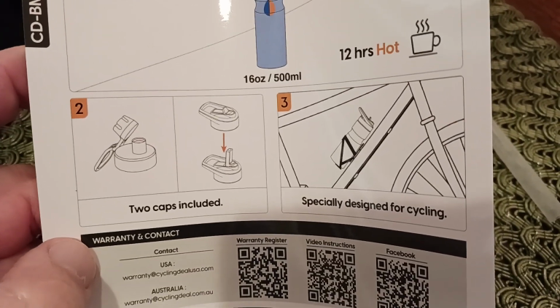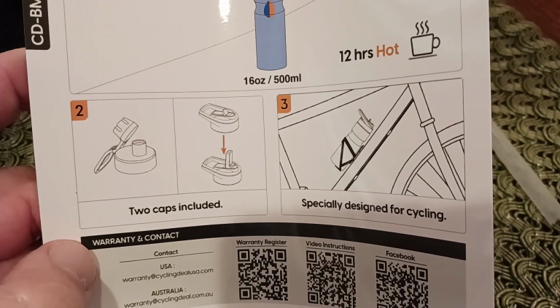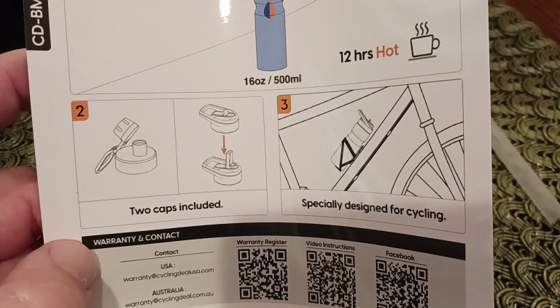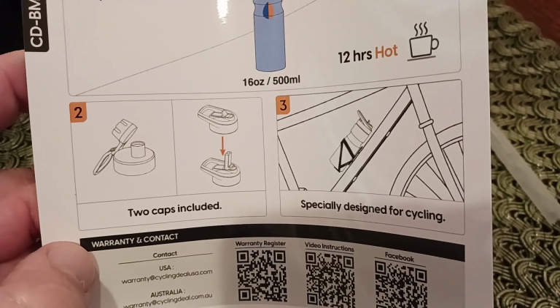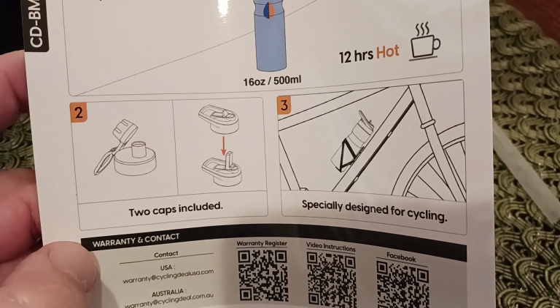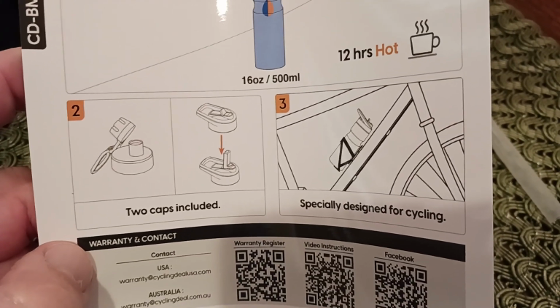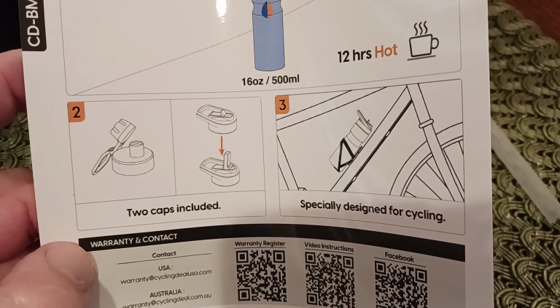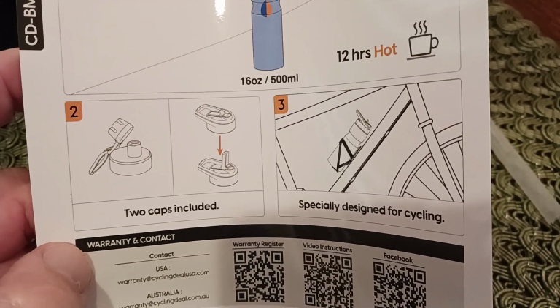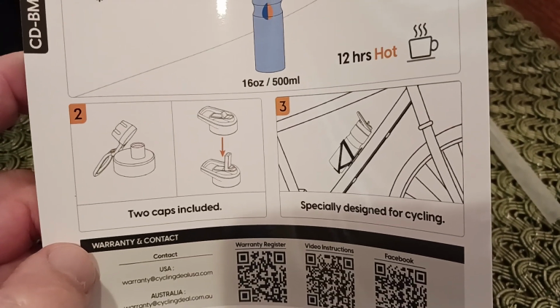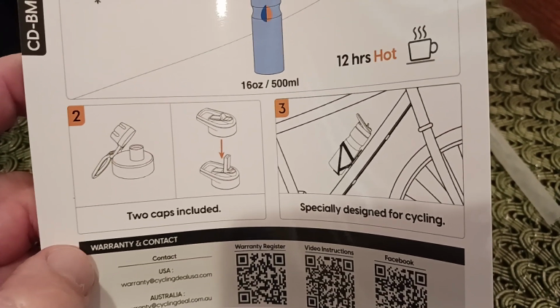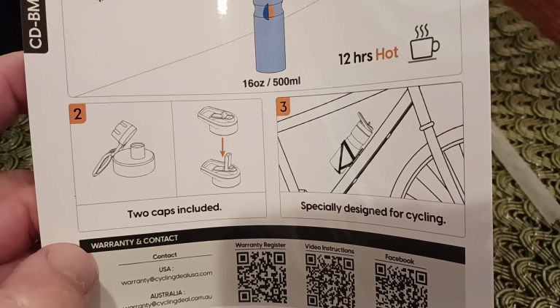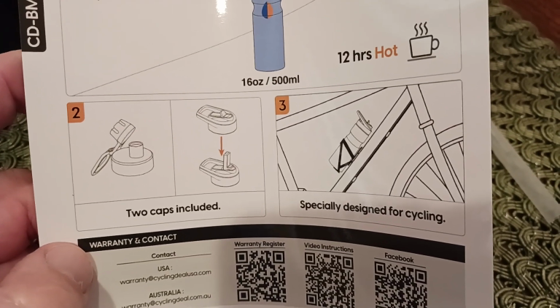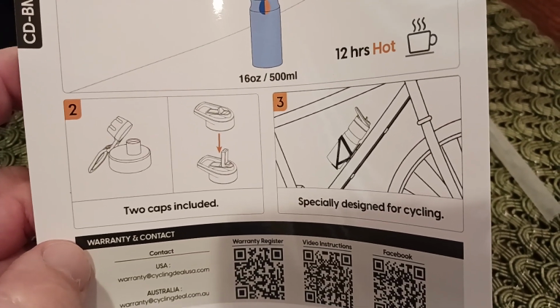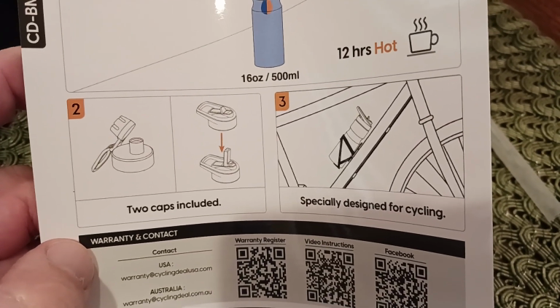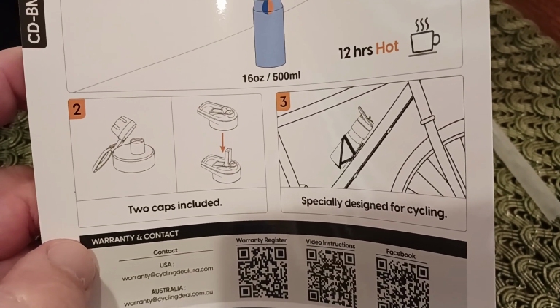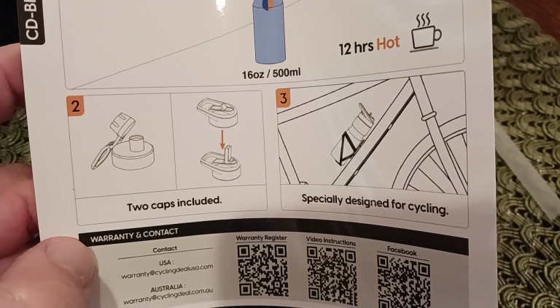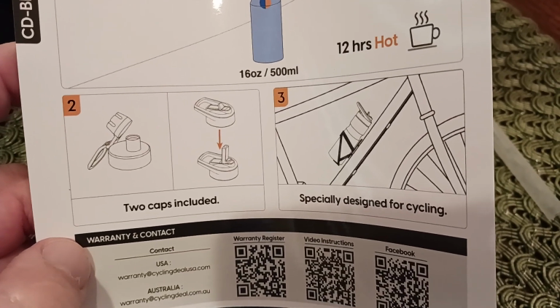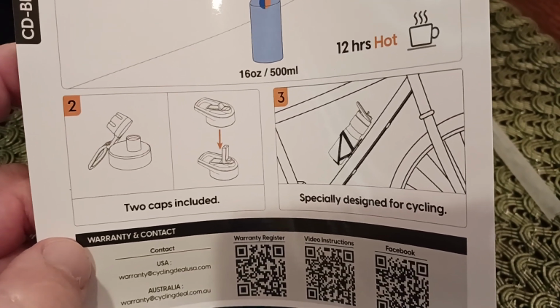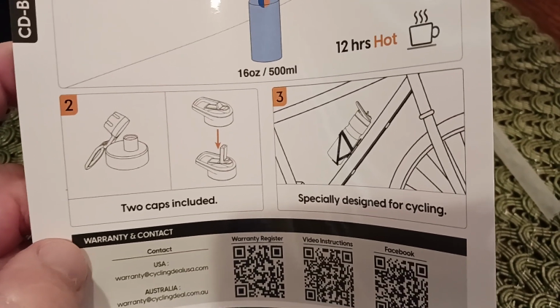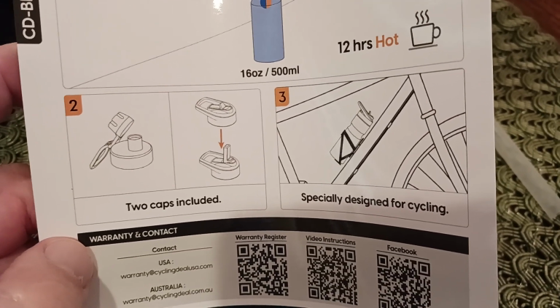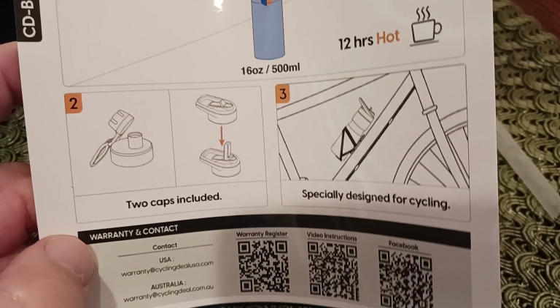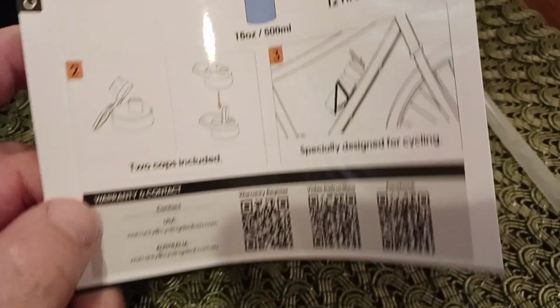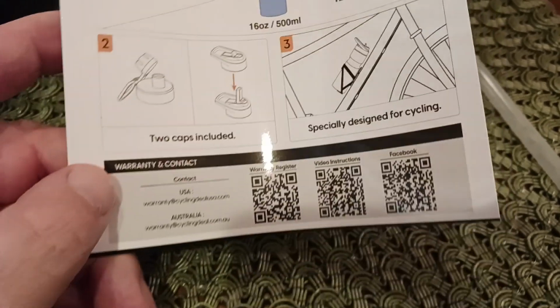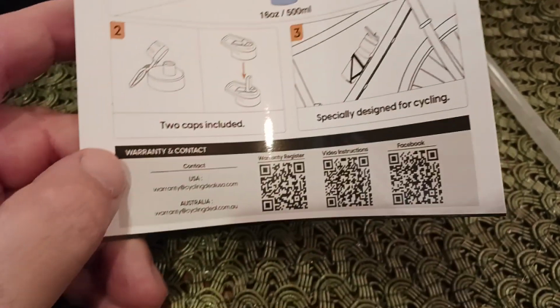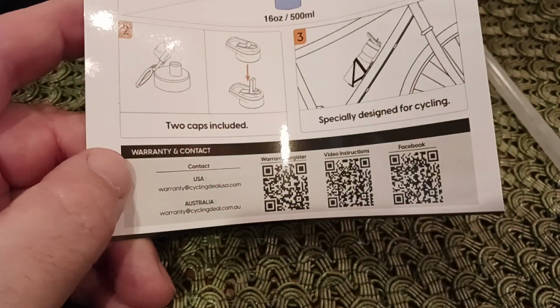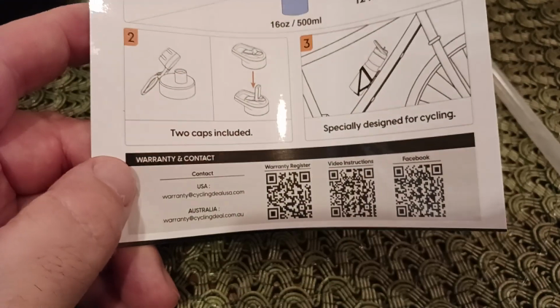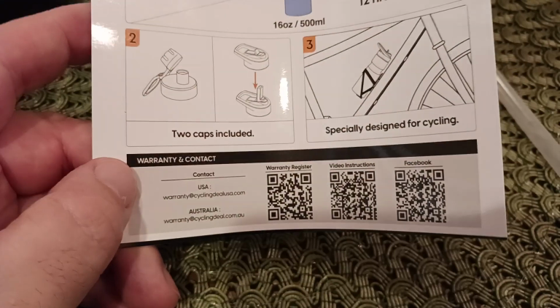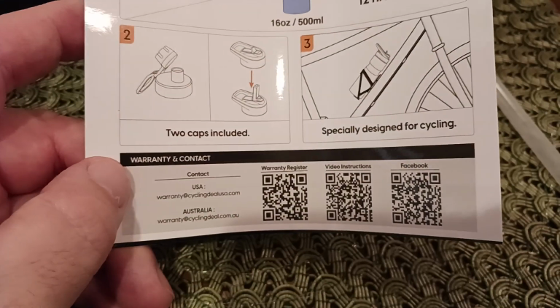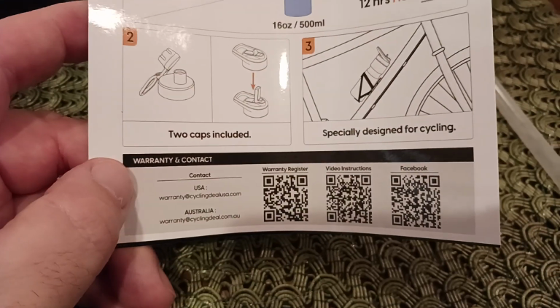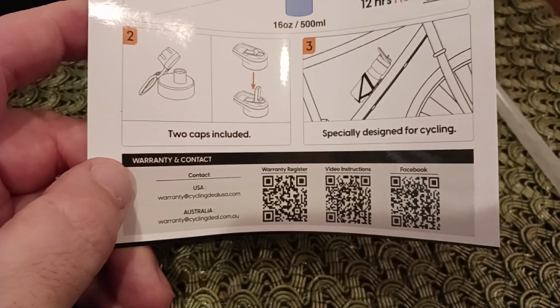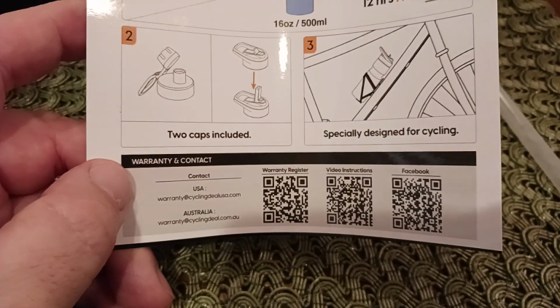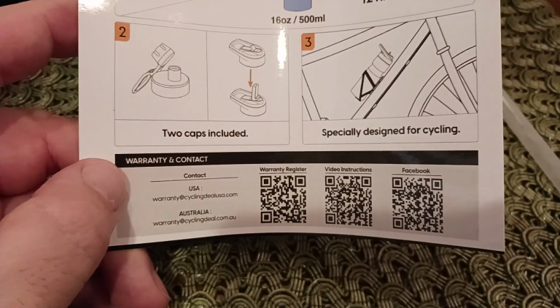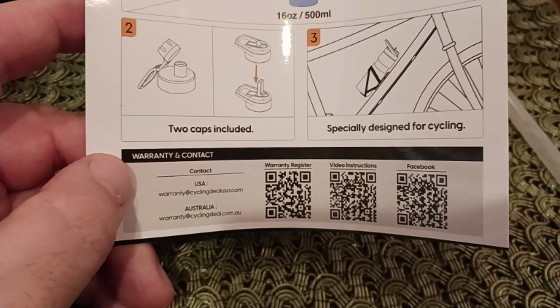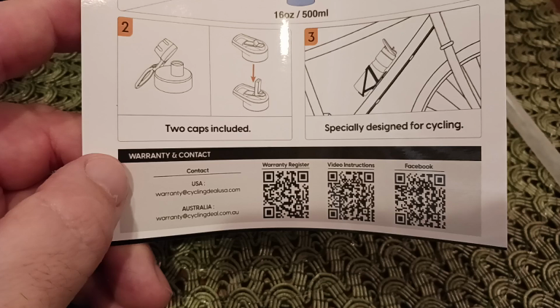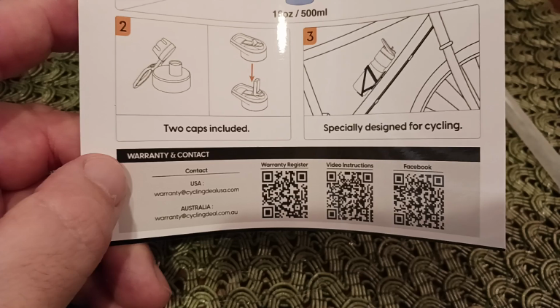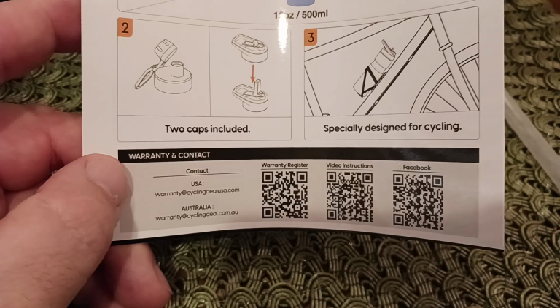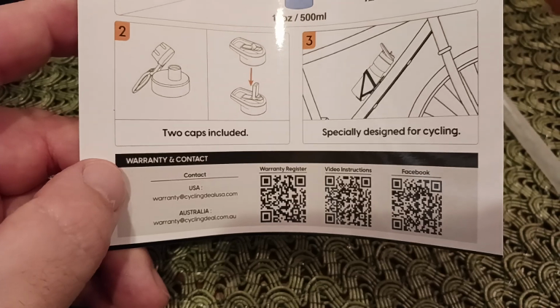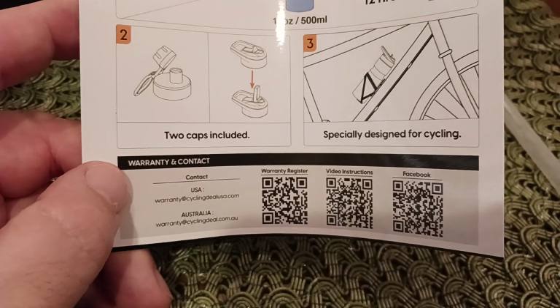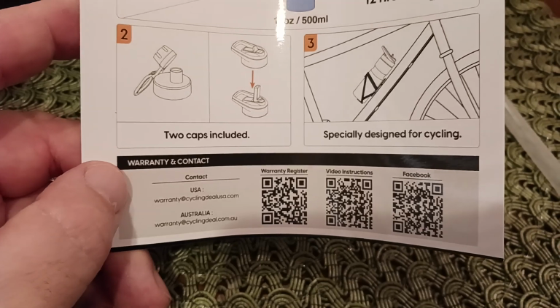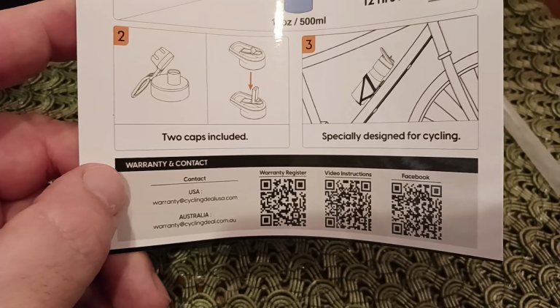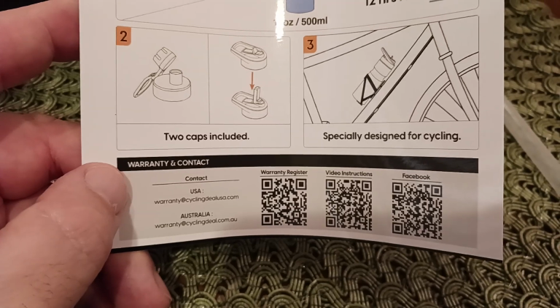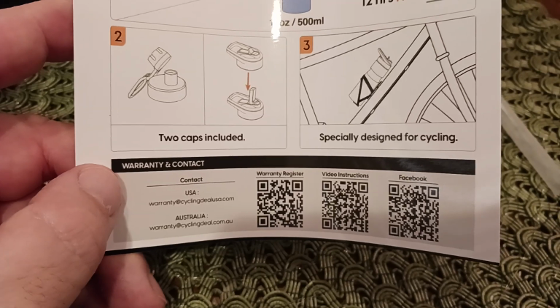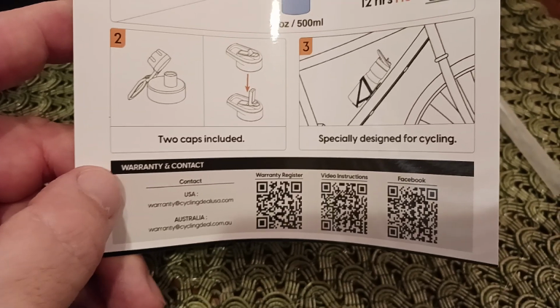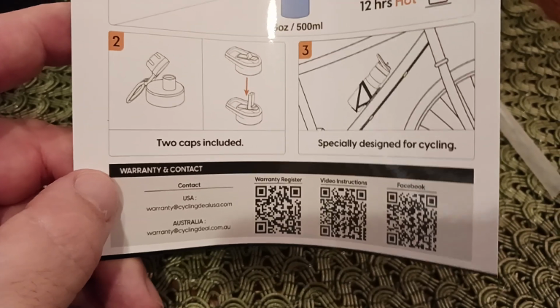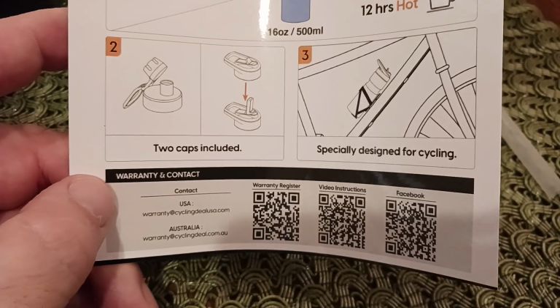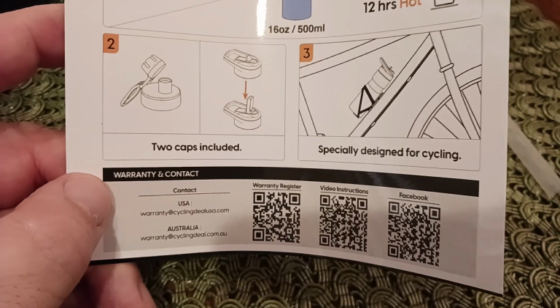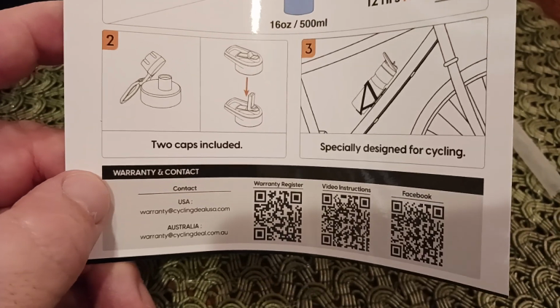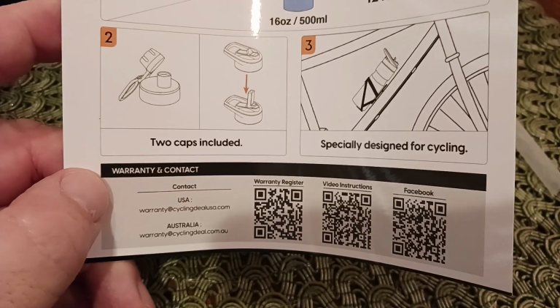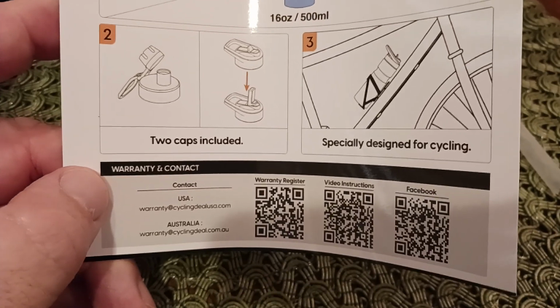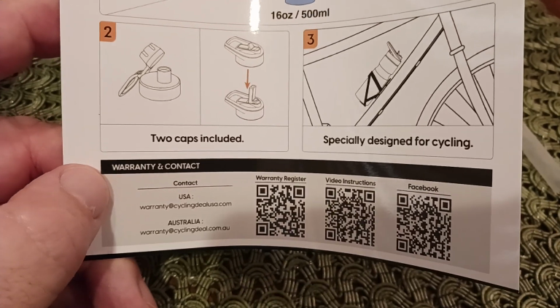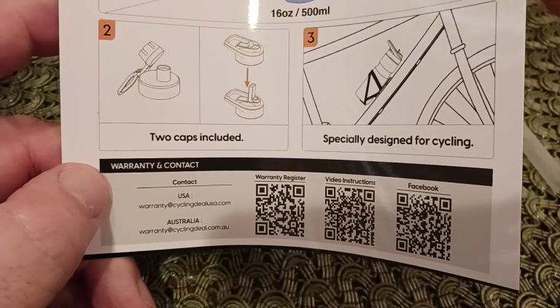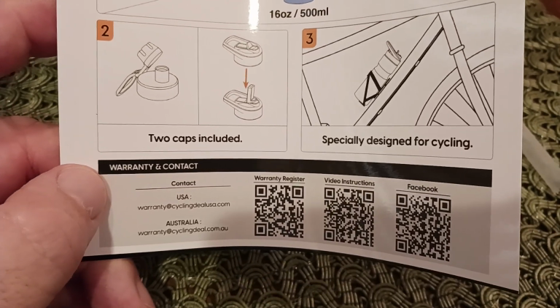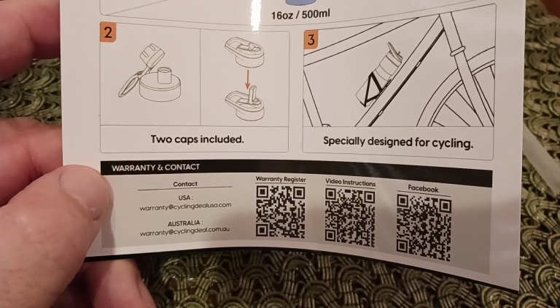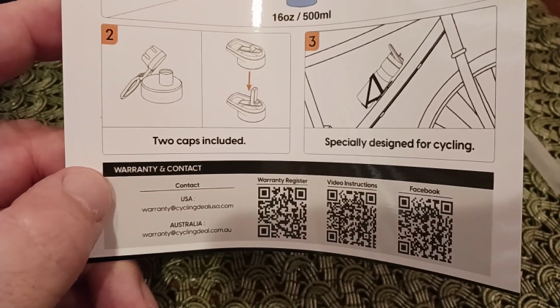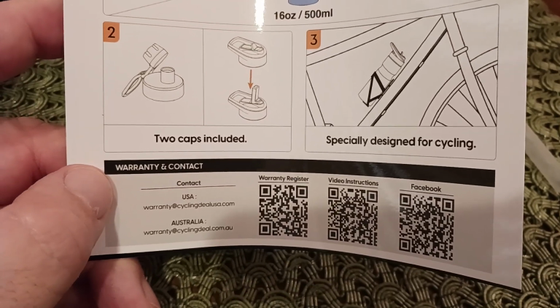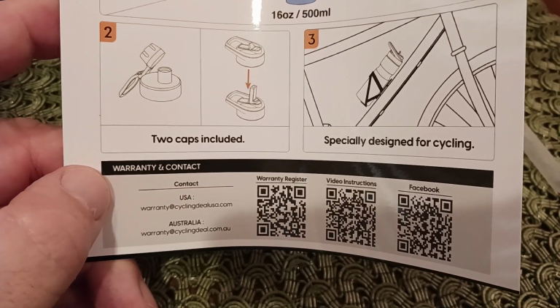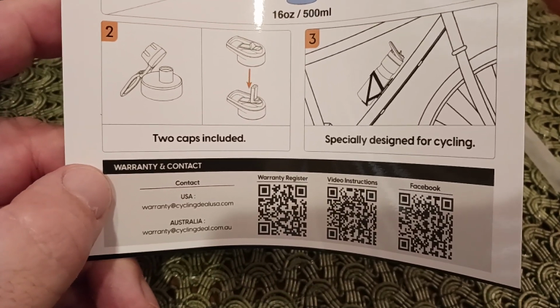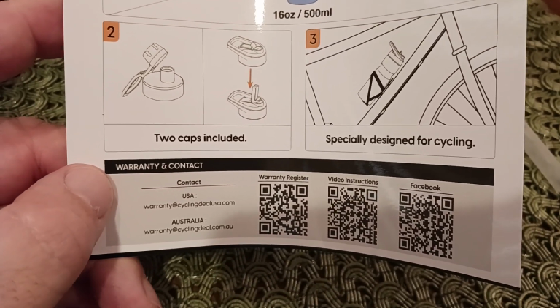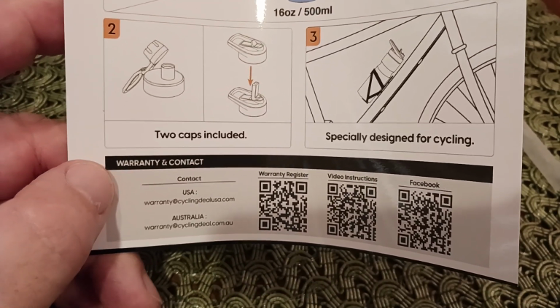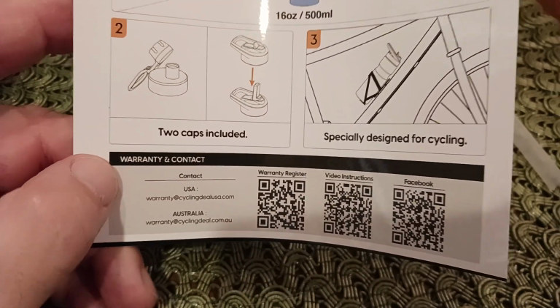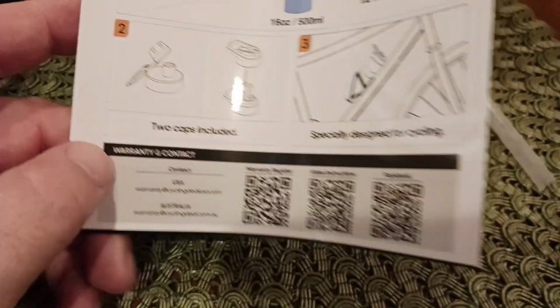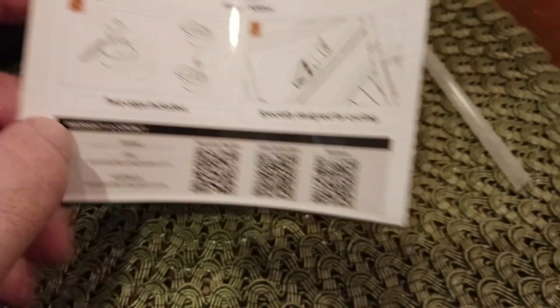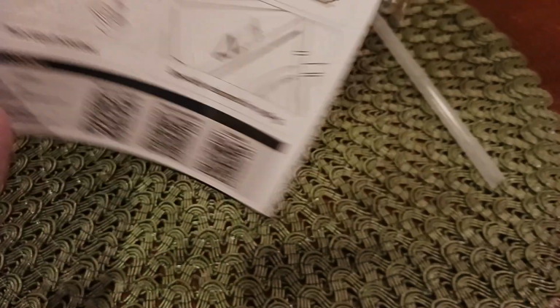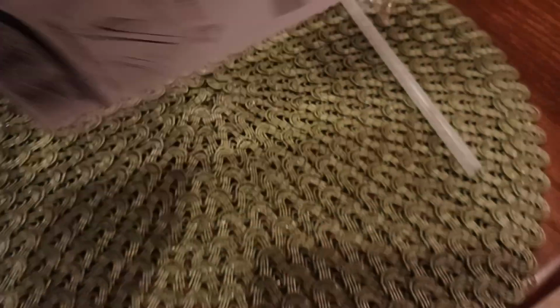There's how it fits into your bicycle or cycle or whatever. There's your warranty, repair, video instructions, Facebook, contact — all that good stuff.